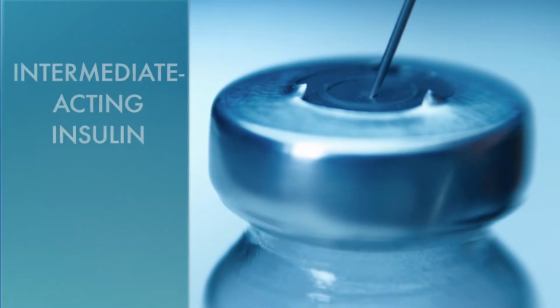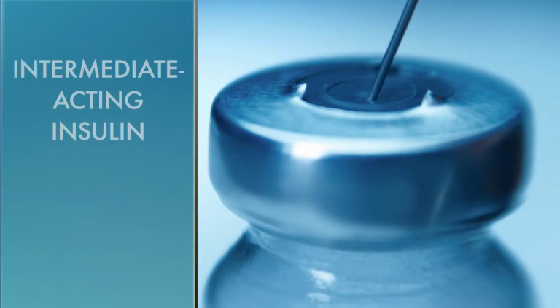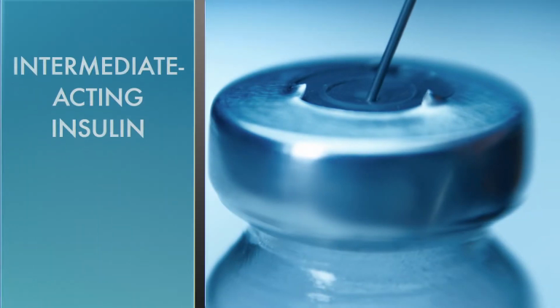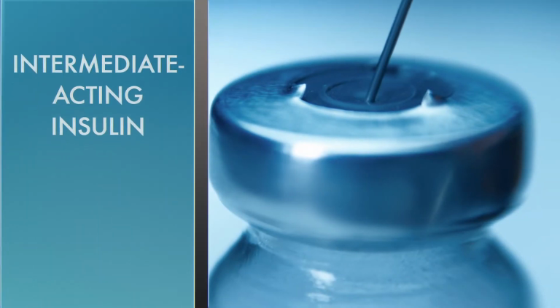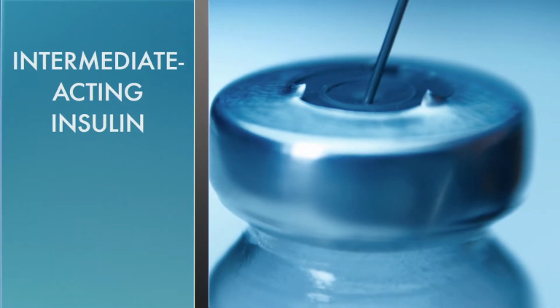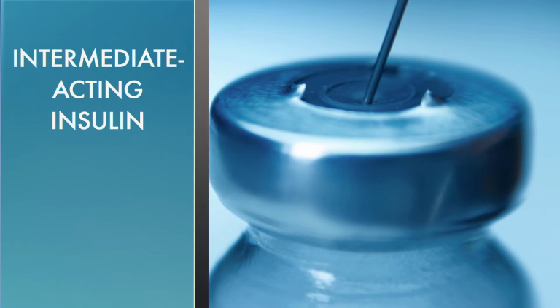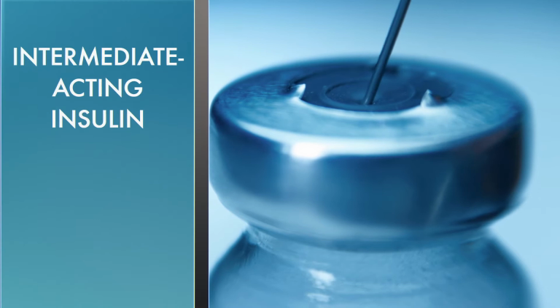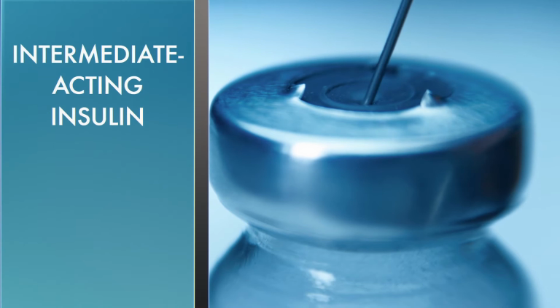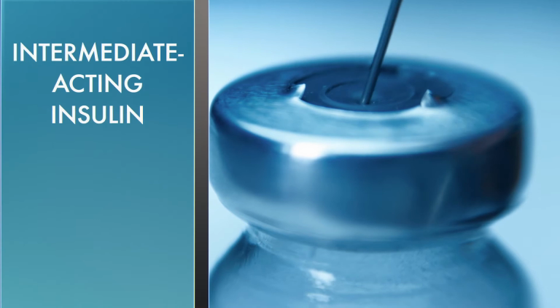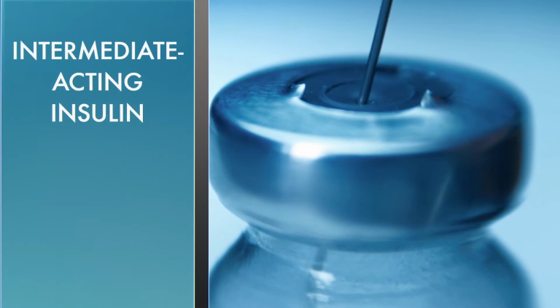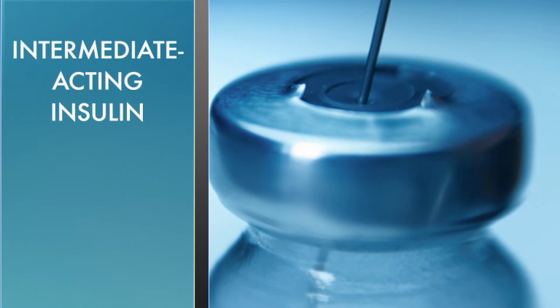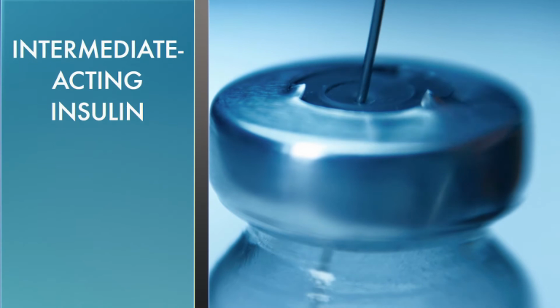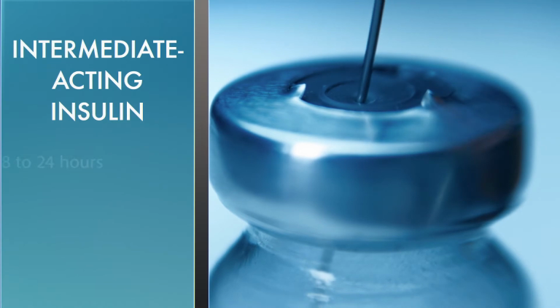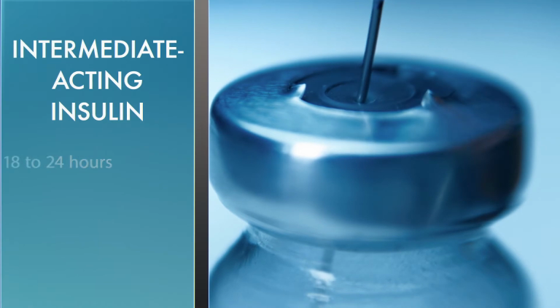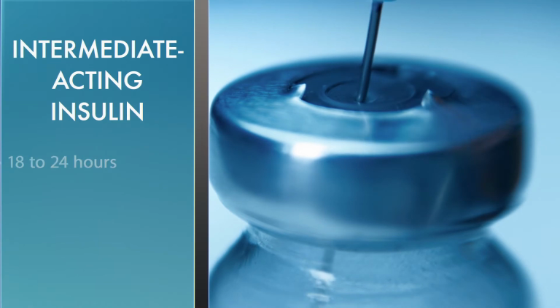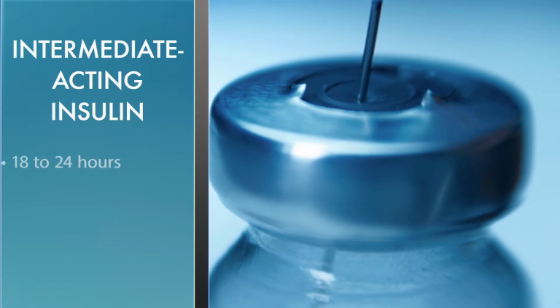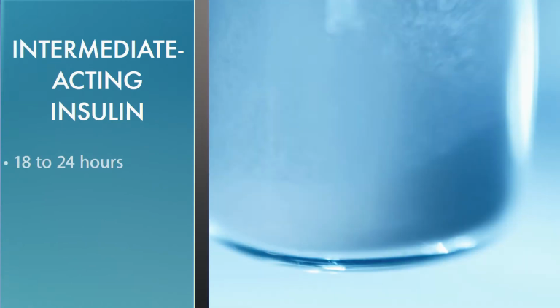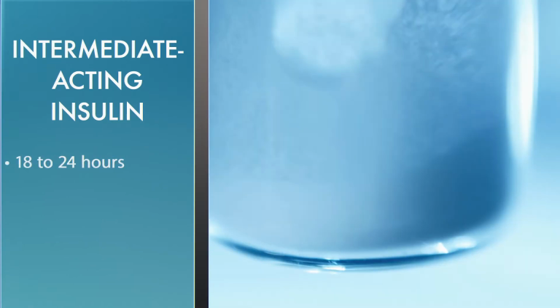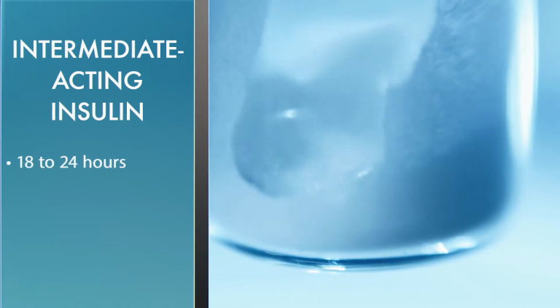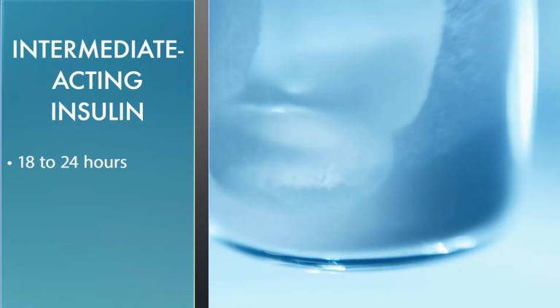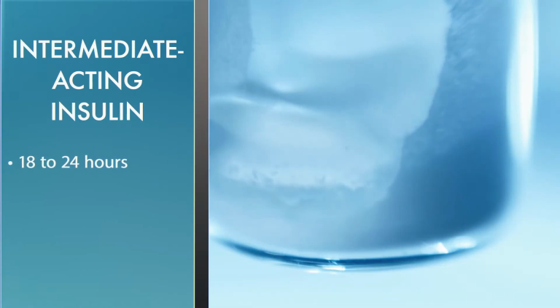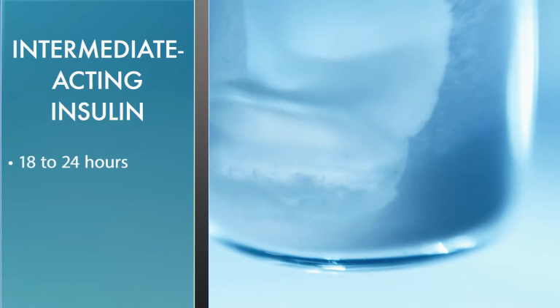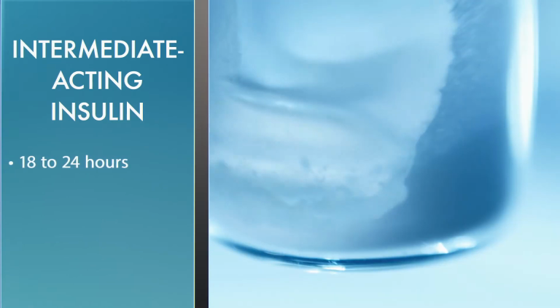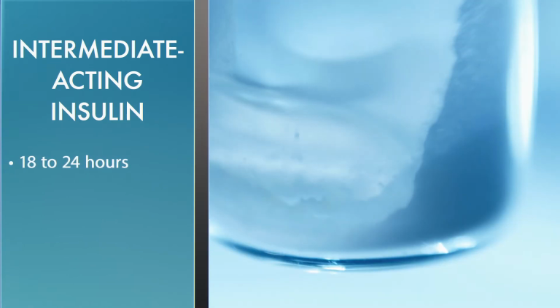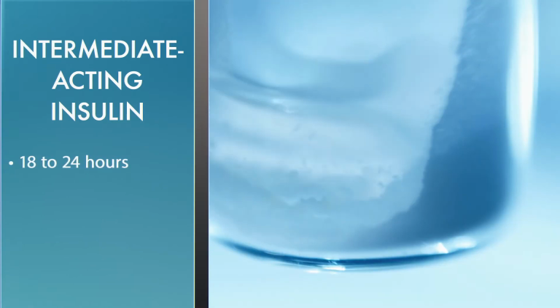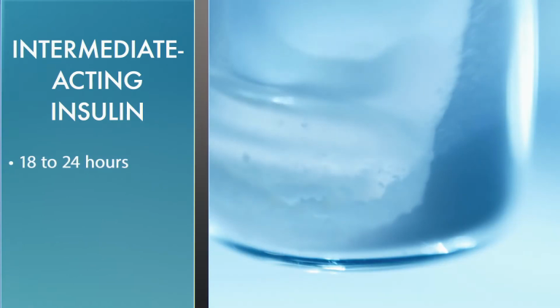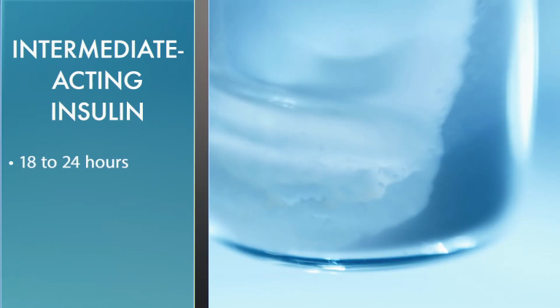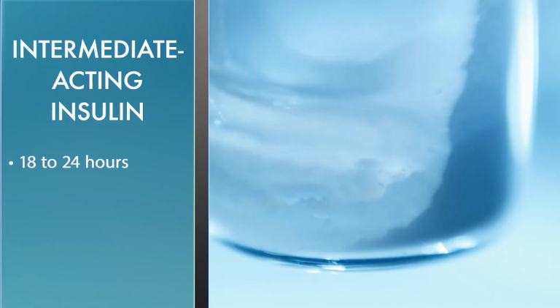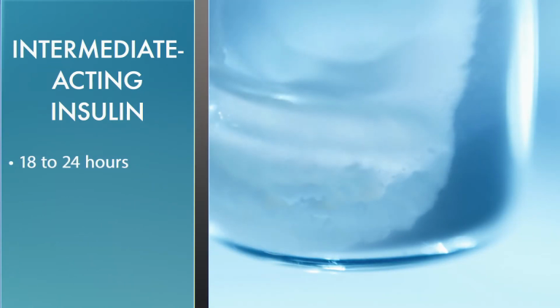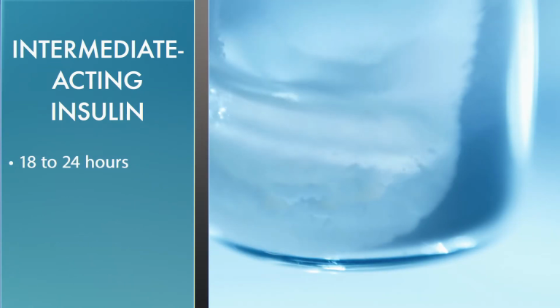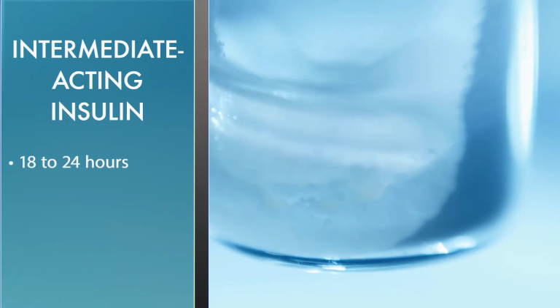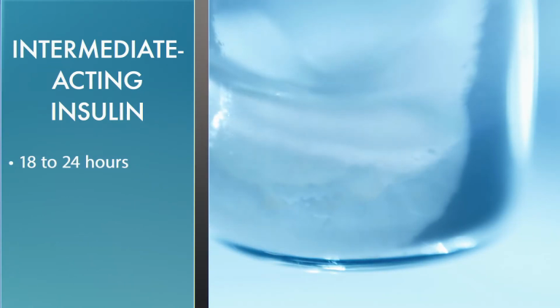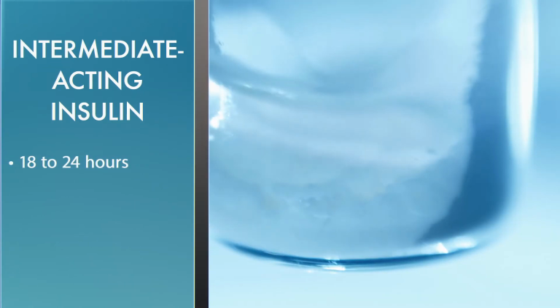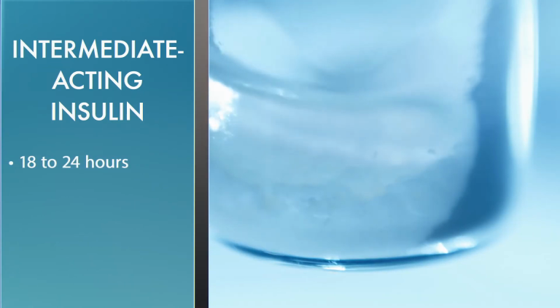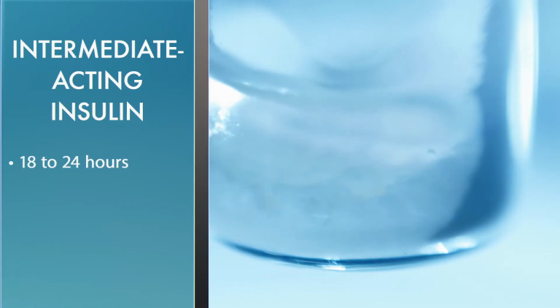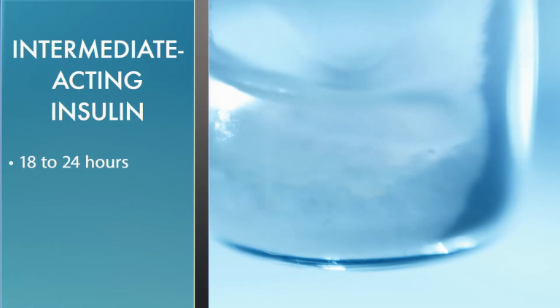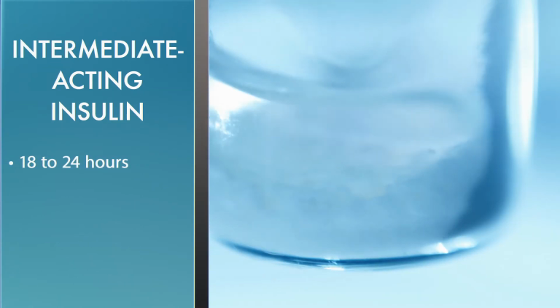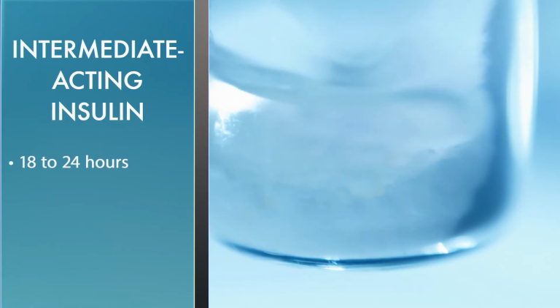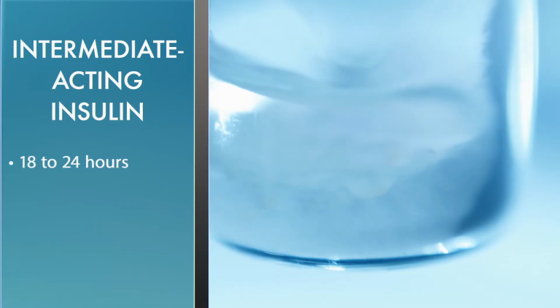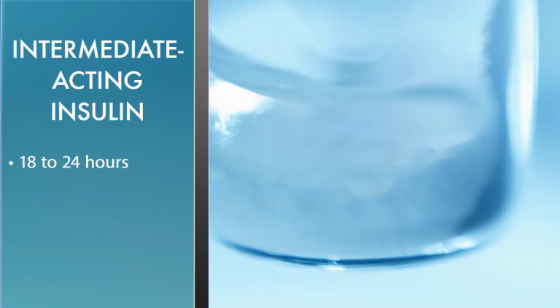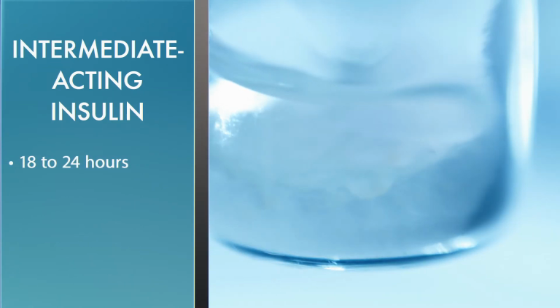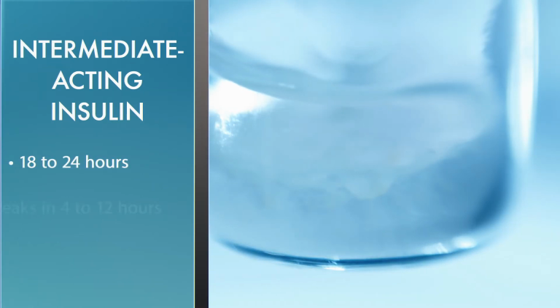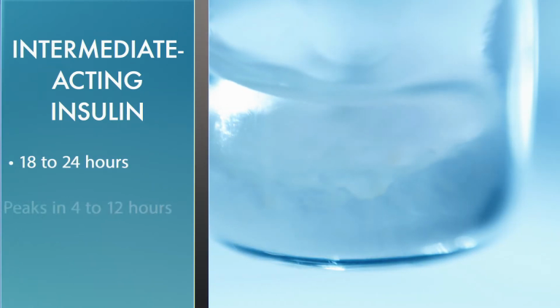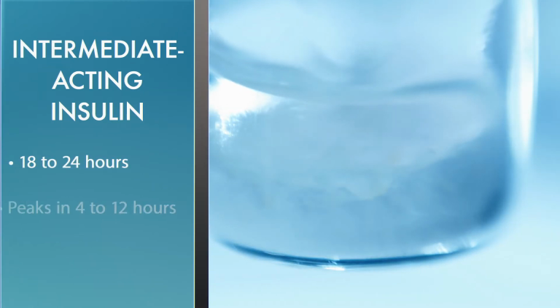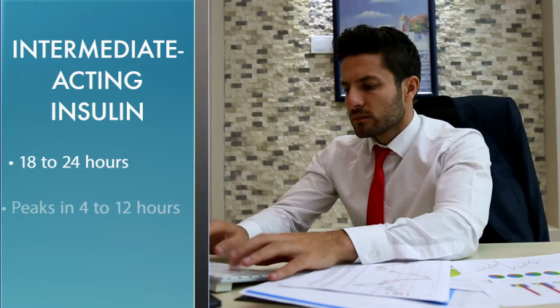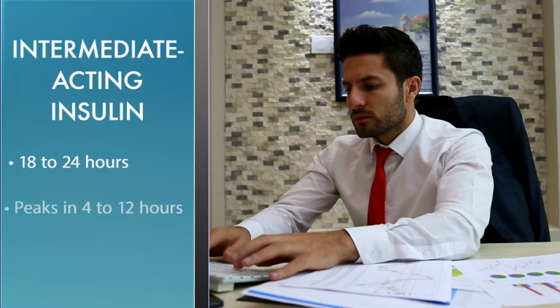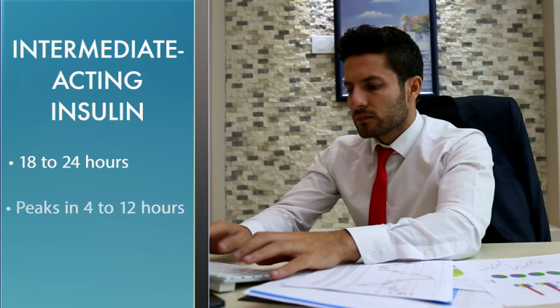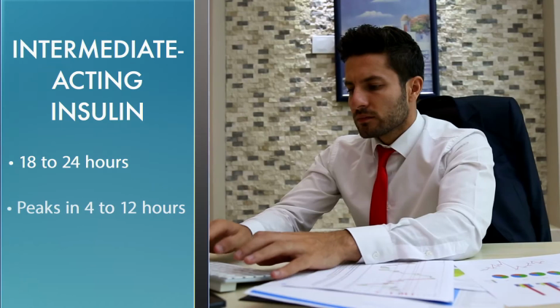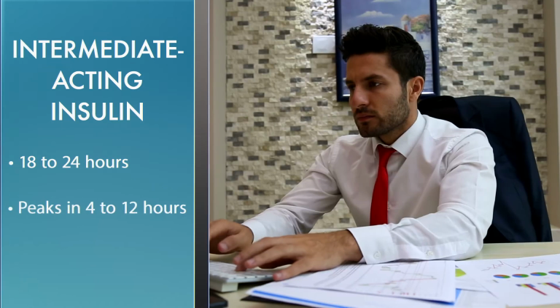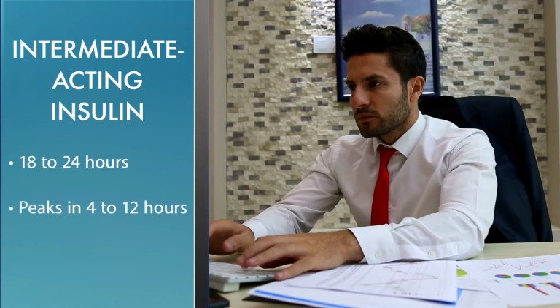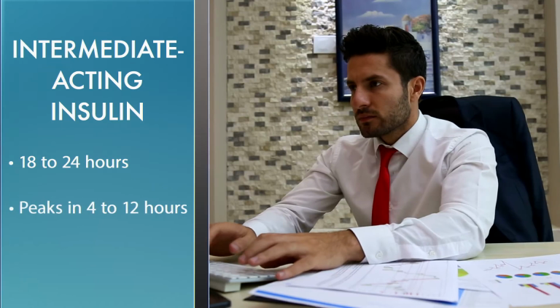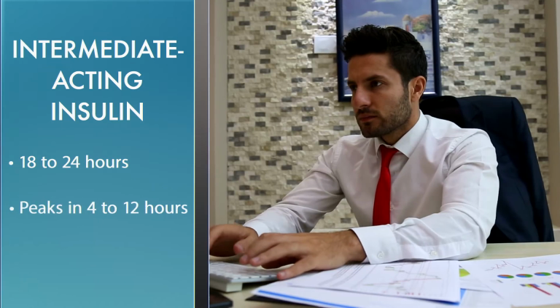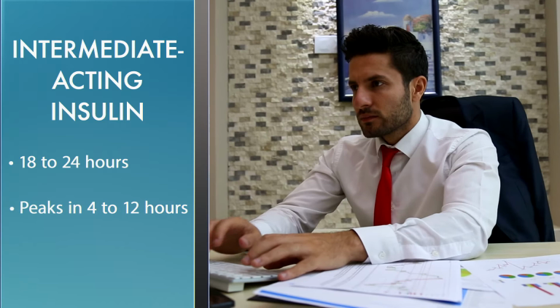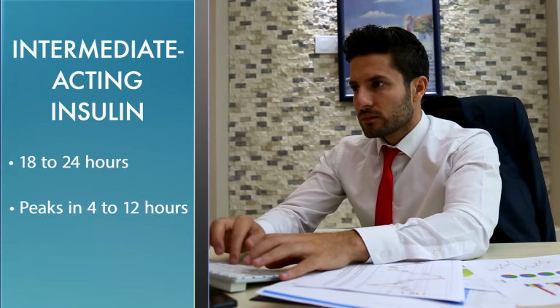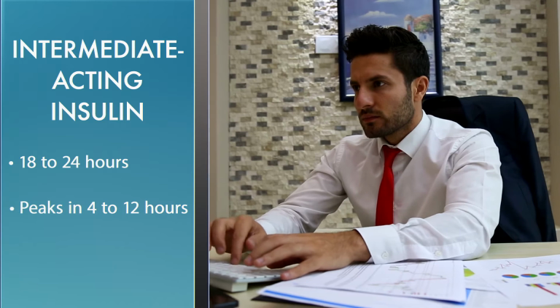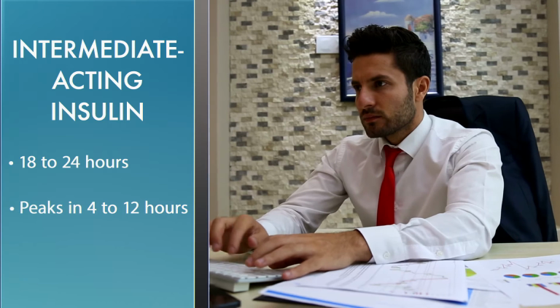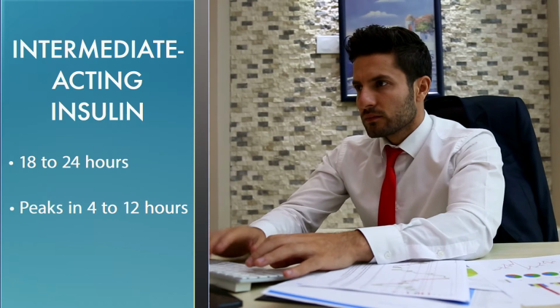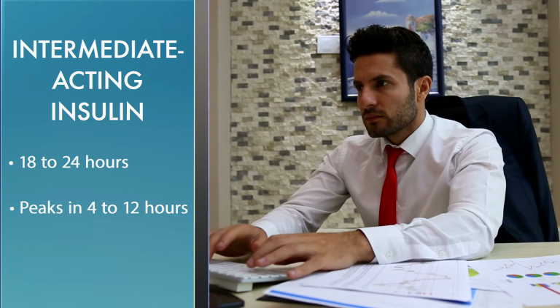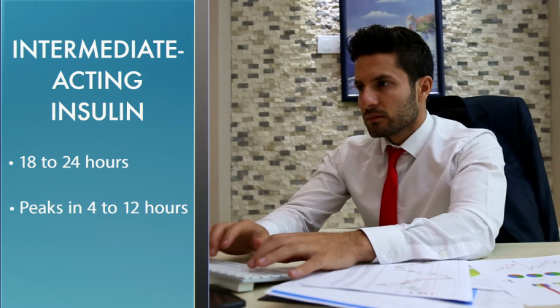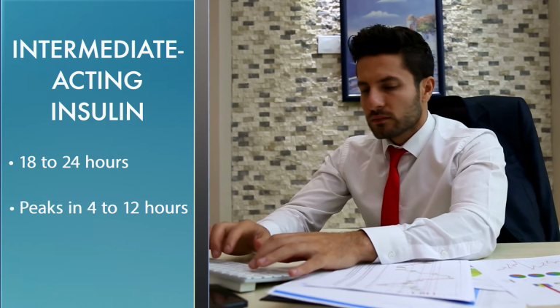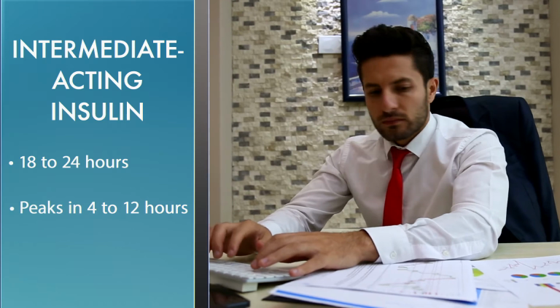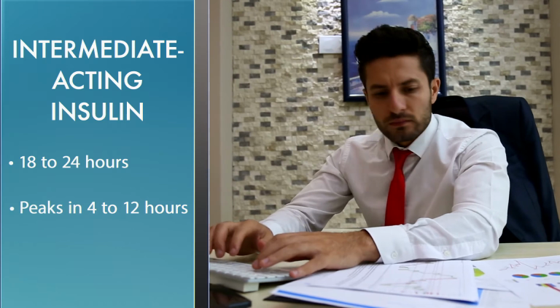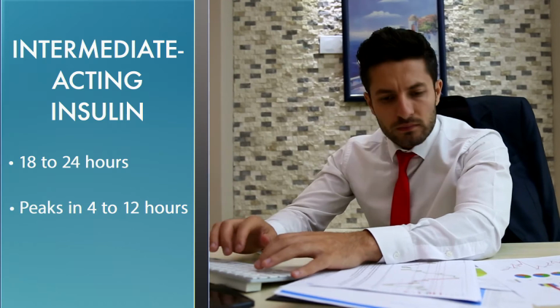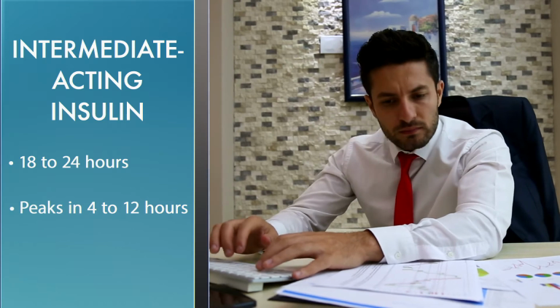Intermediate-acting insulin can usually cover a timeframe between 18 and 24 hours, but it can peak within the four and 12 hour mark.